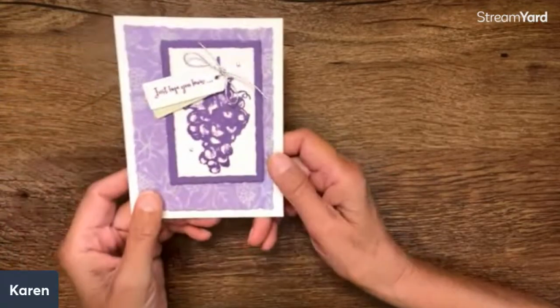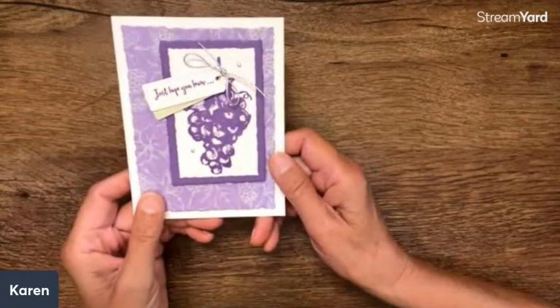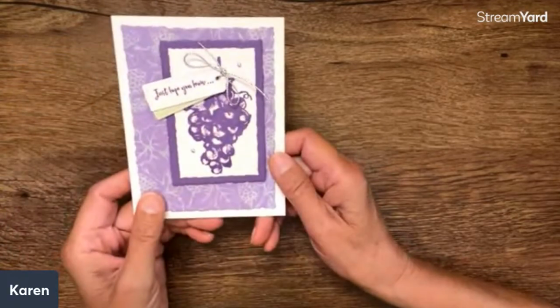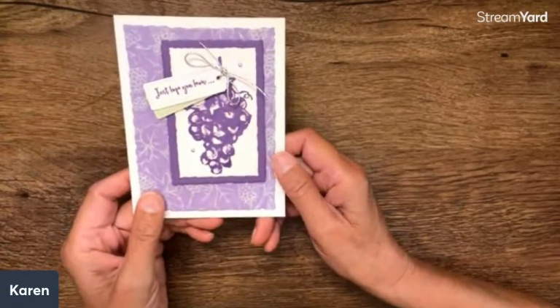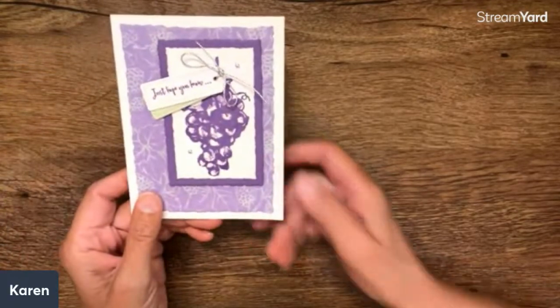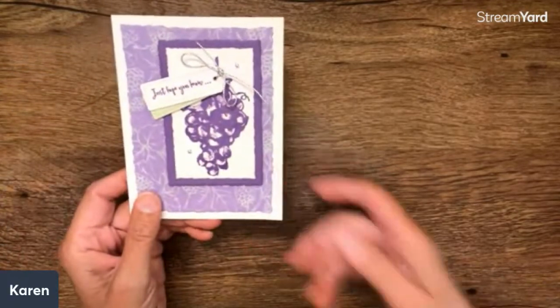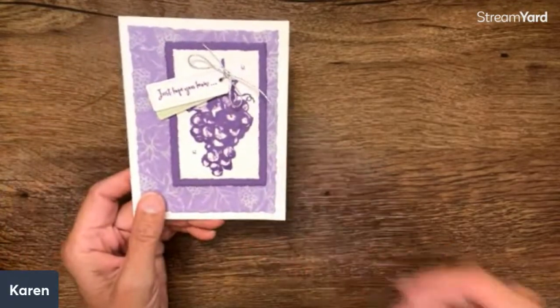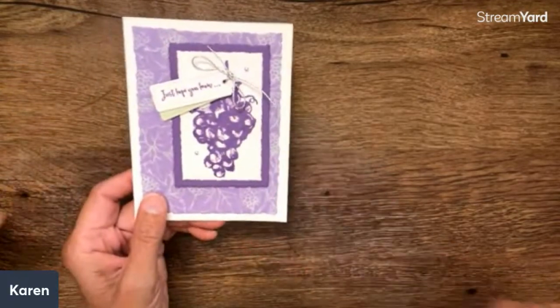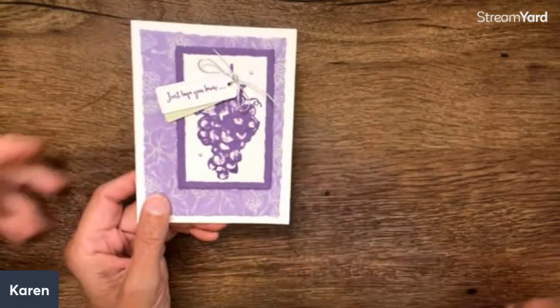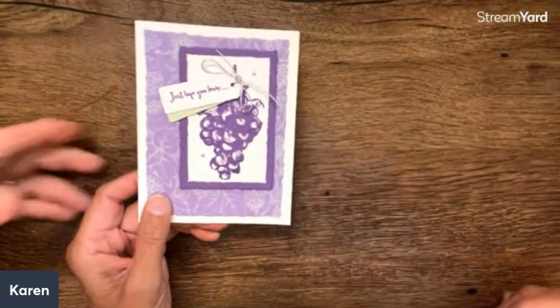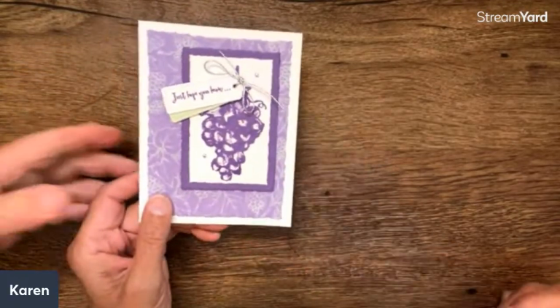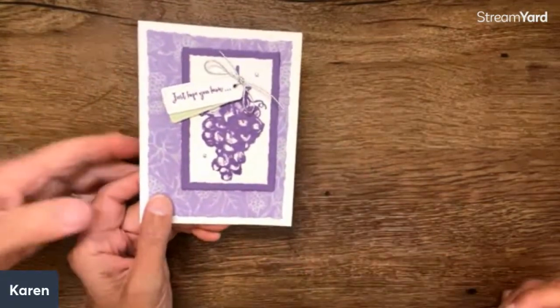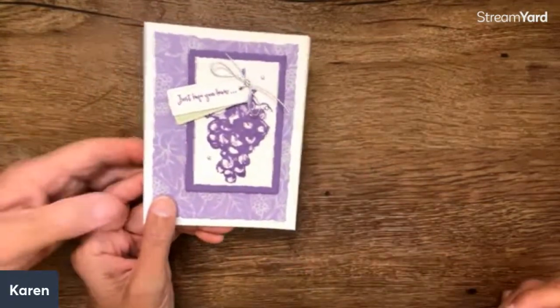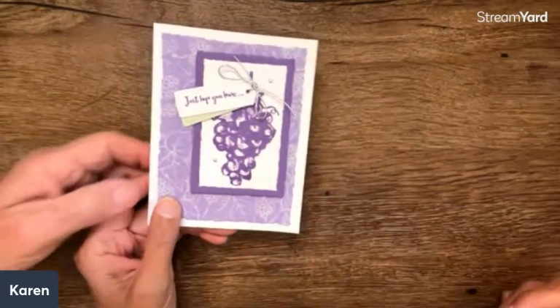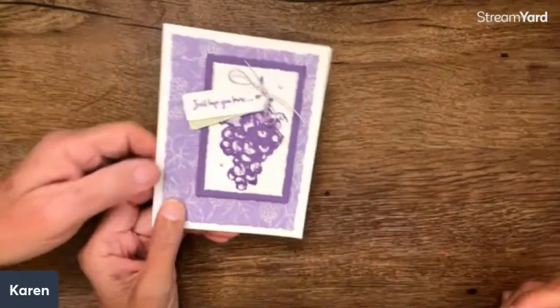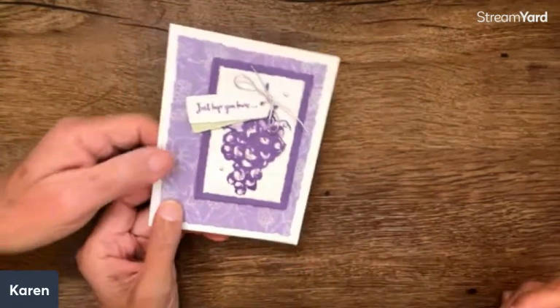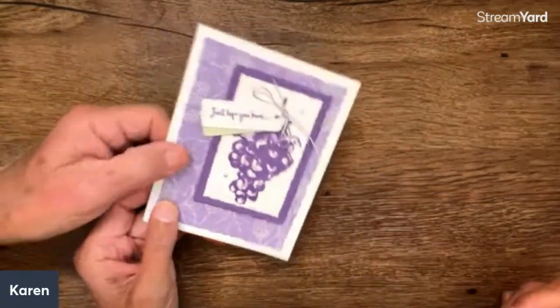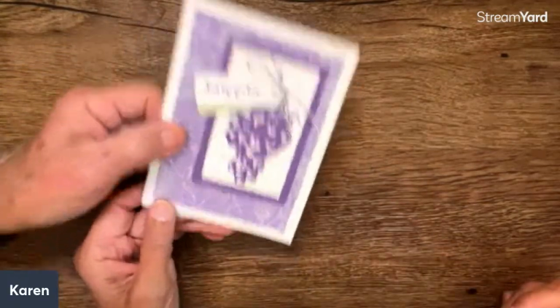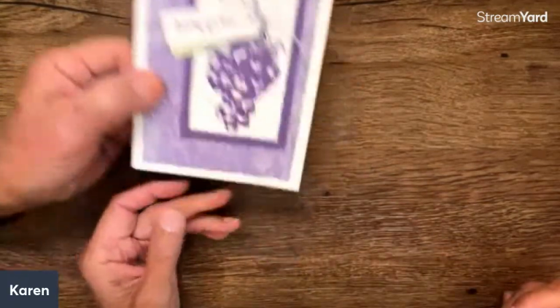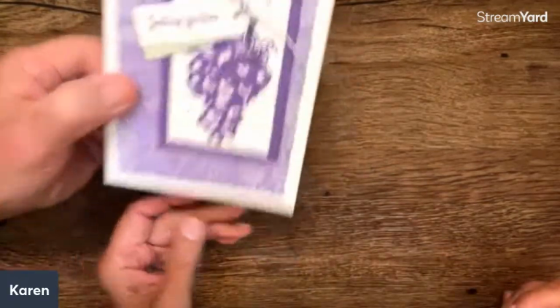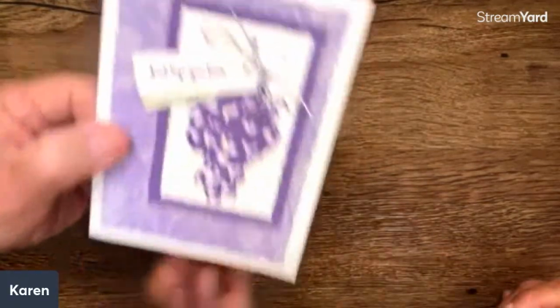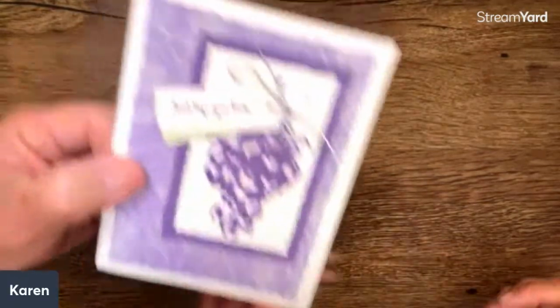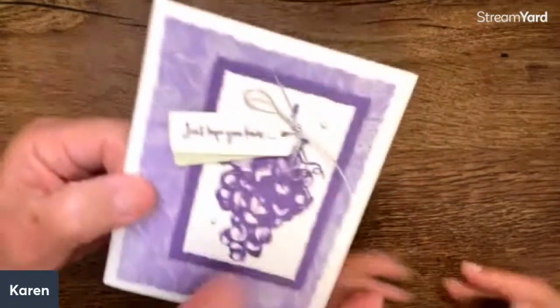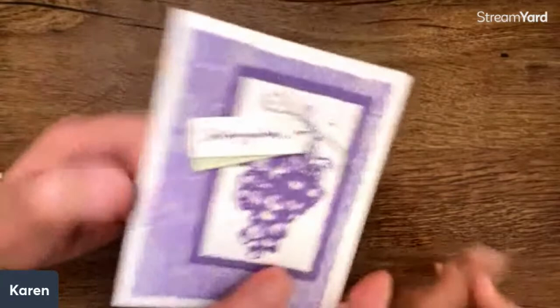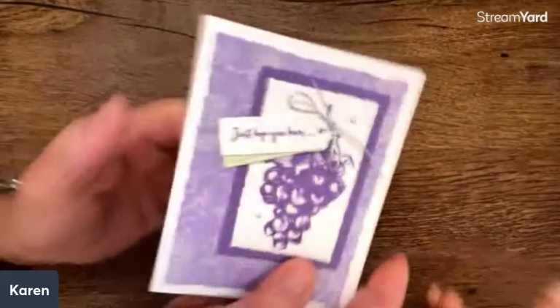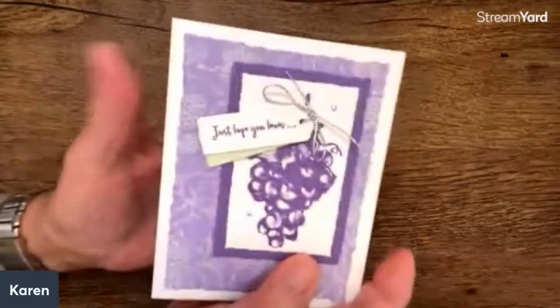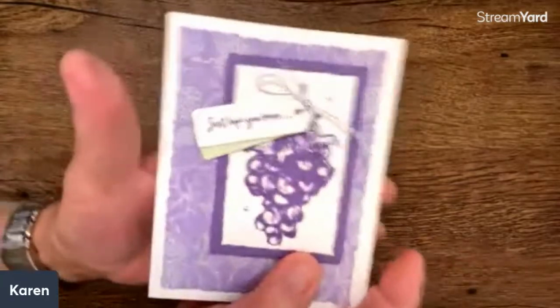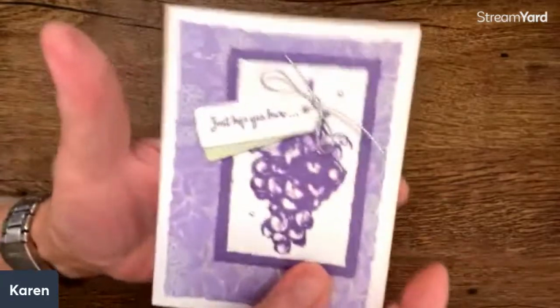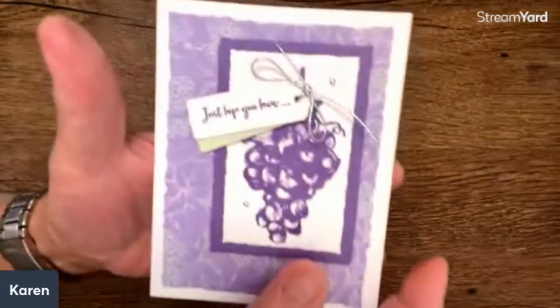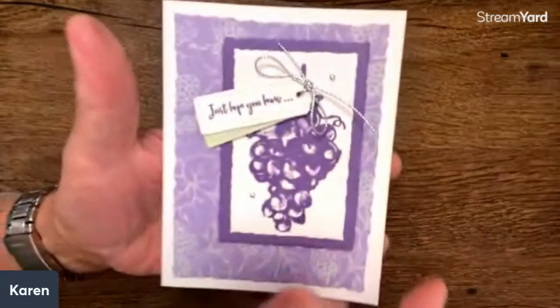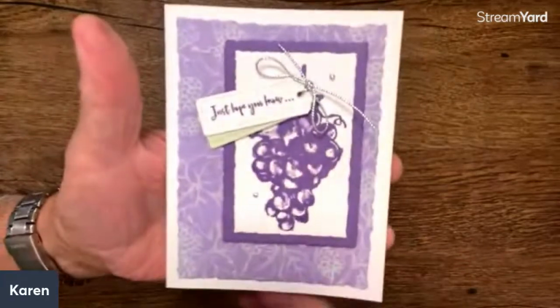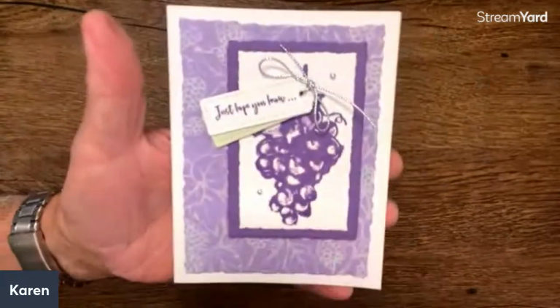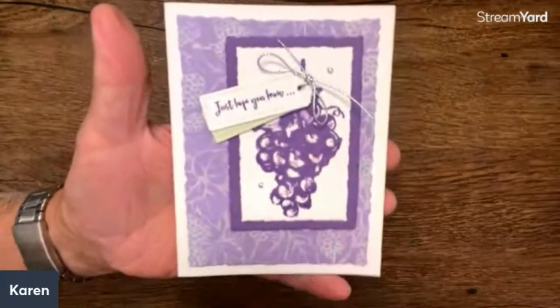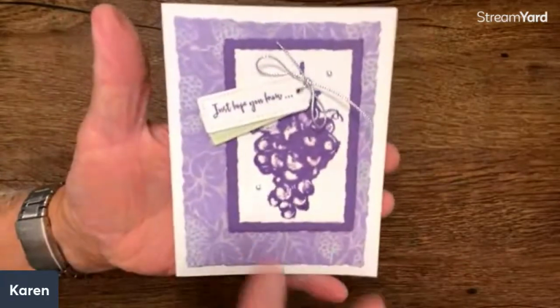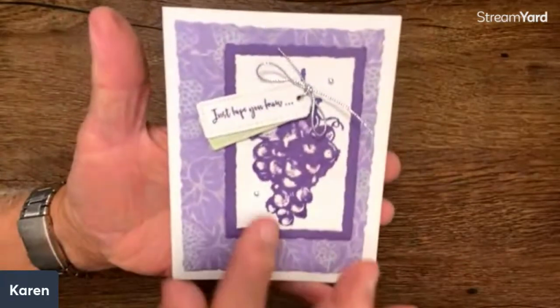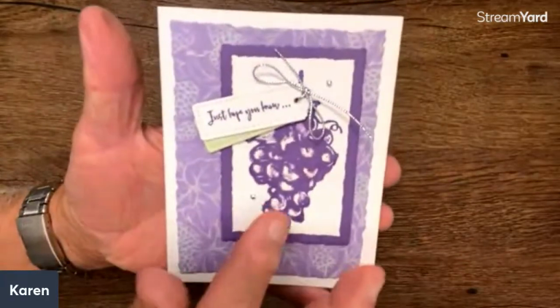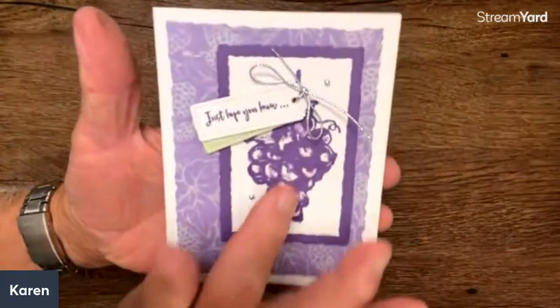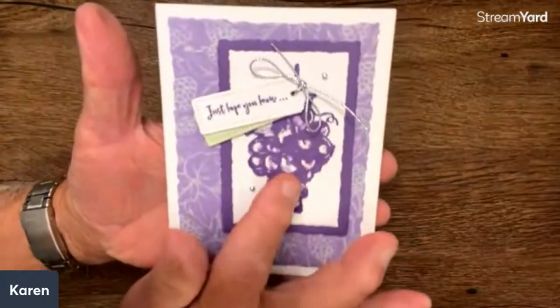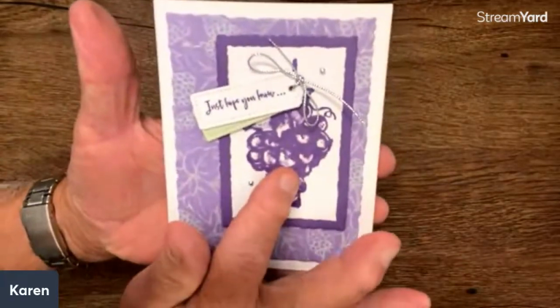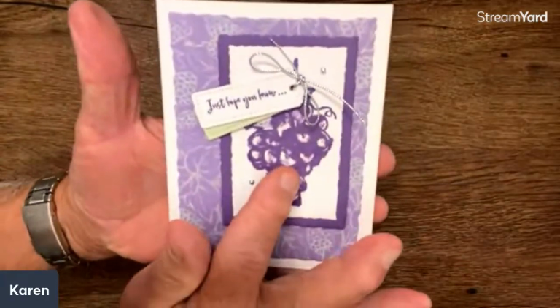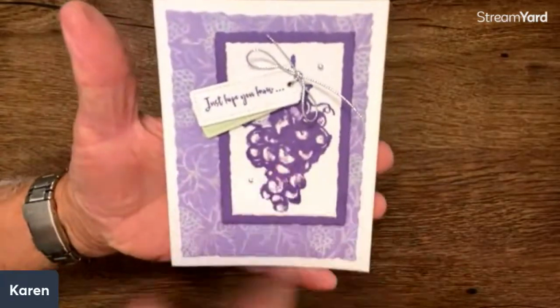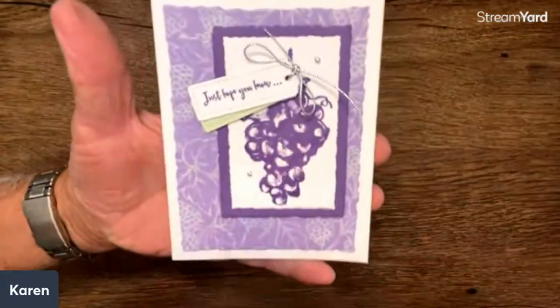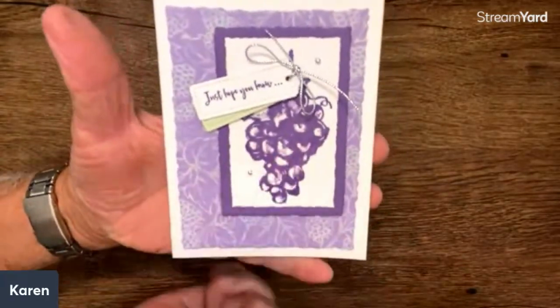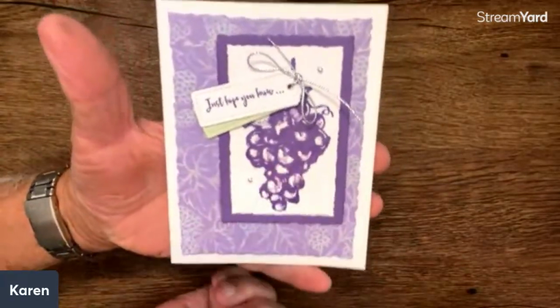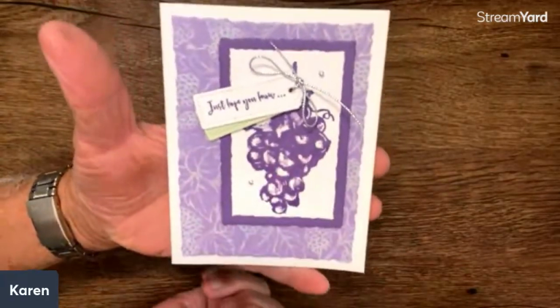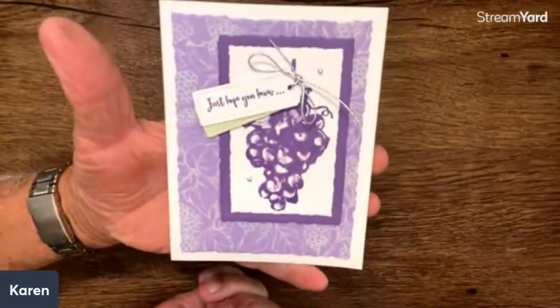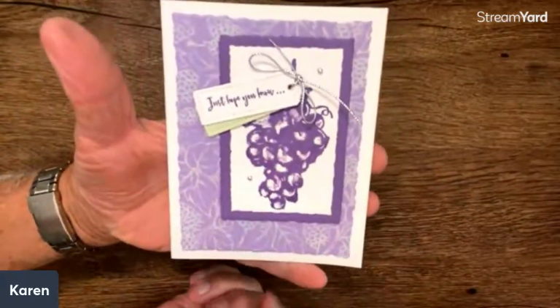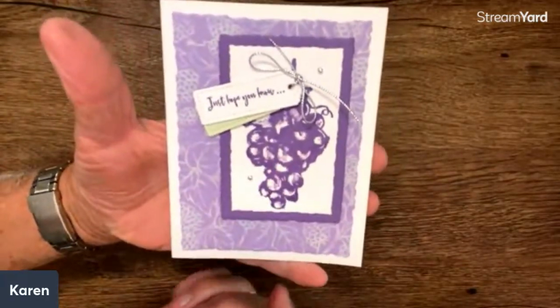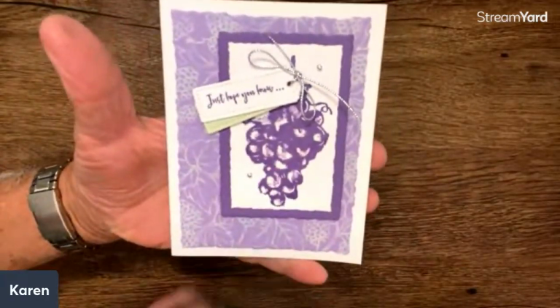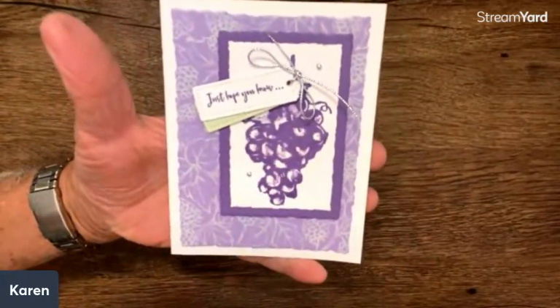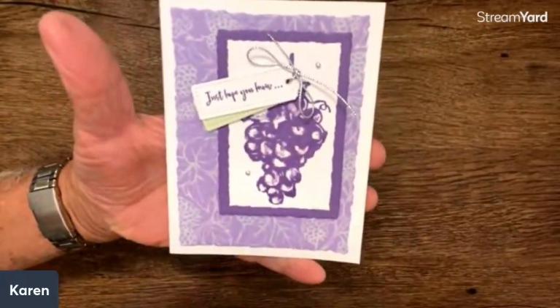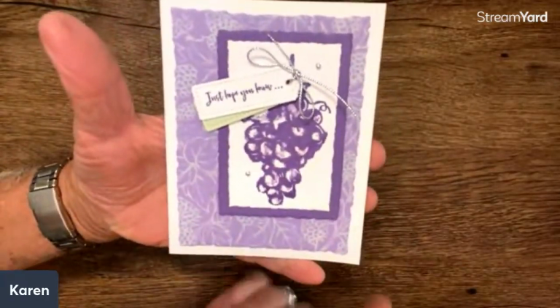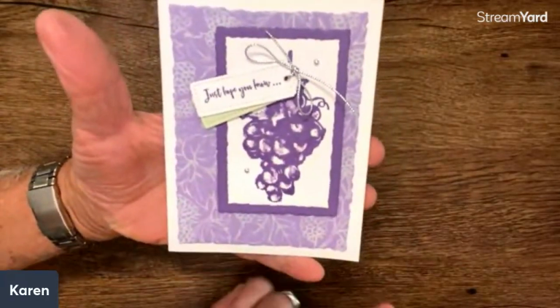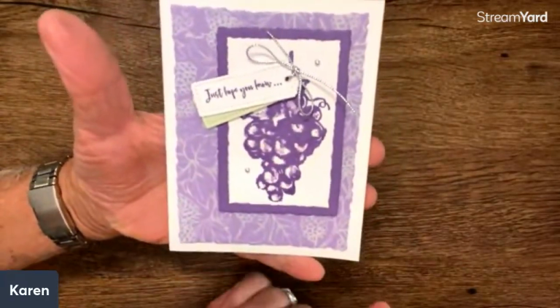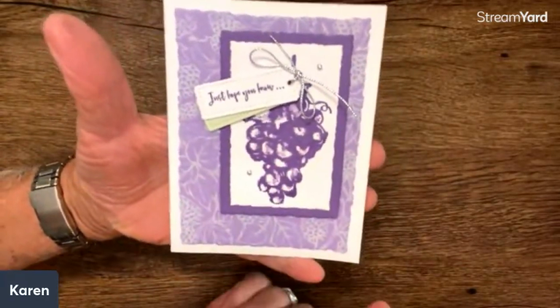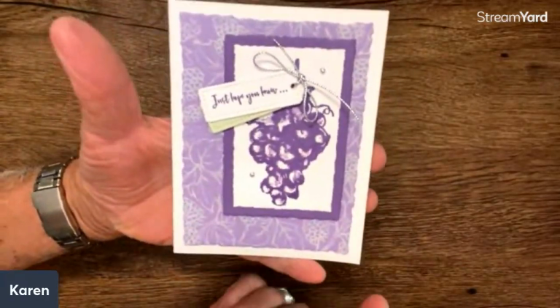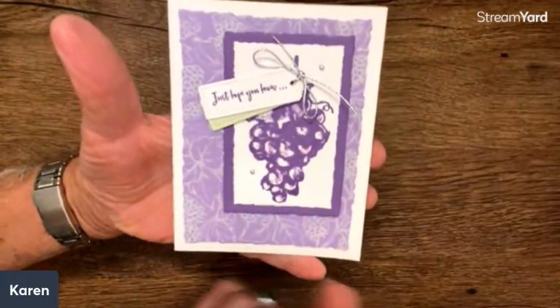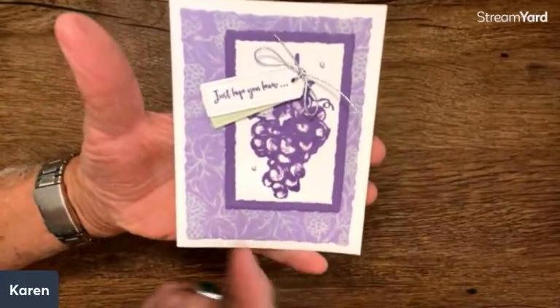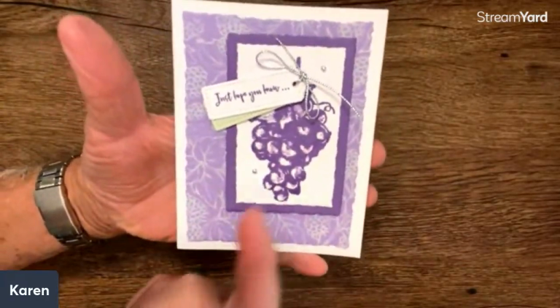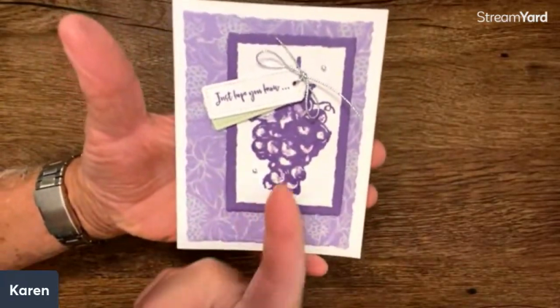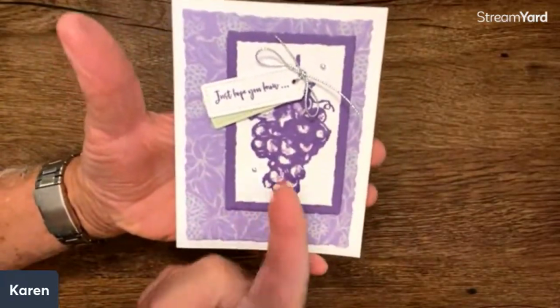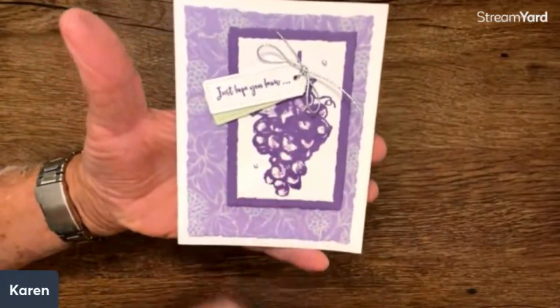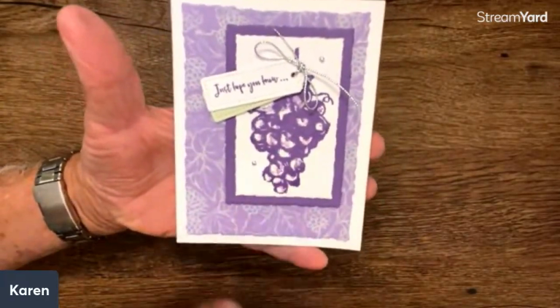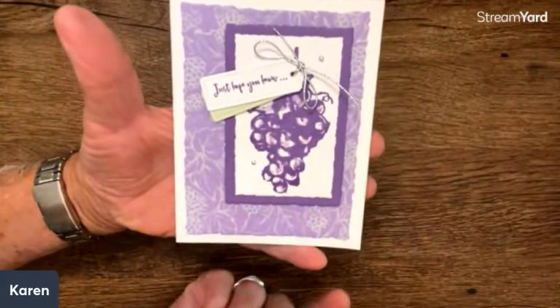And this is Kathy Morgan. You can give this card to a kid because it's grape juice, and to an adult because it's wine.